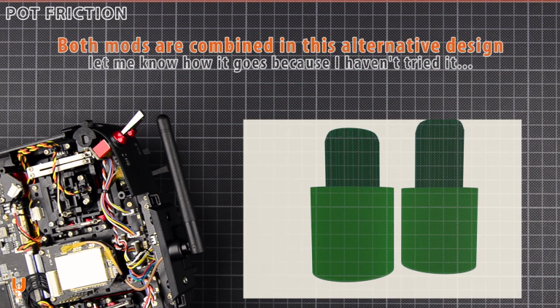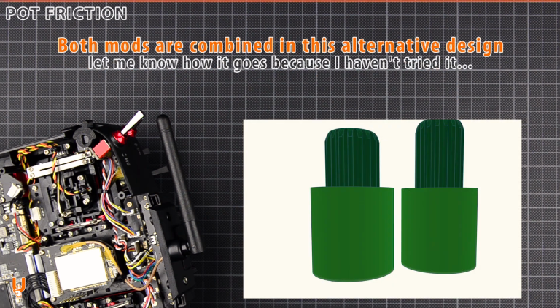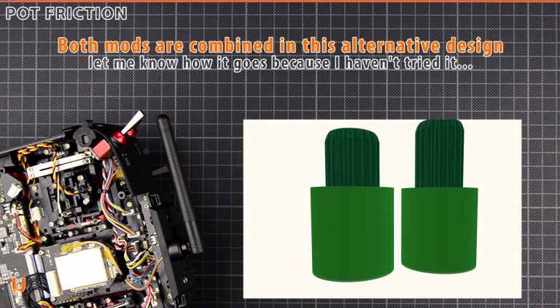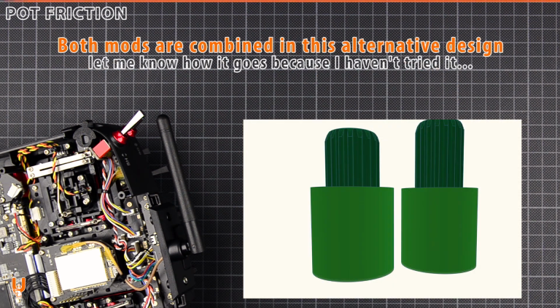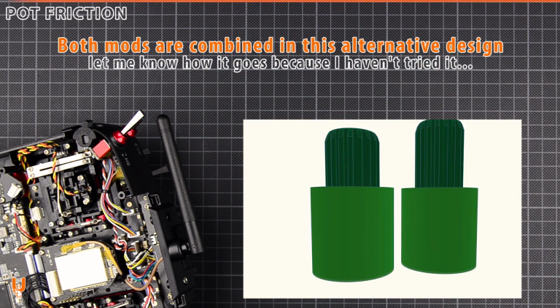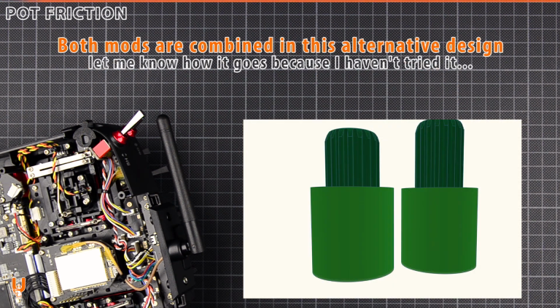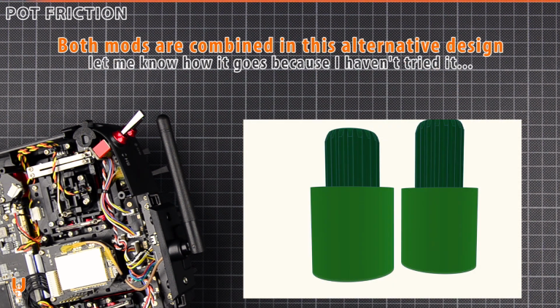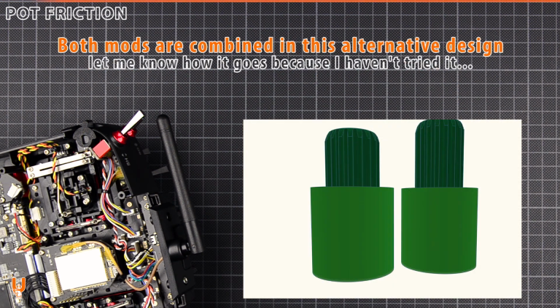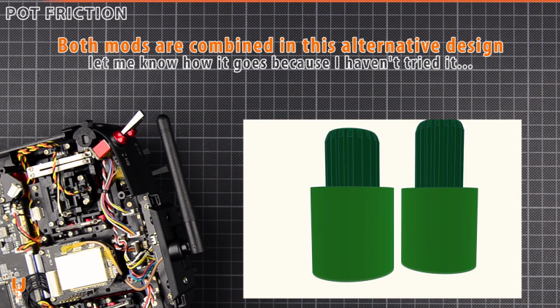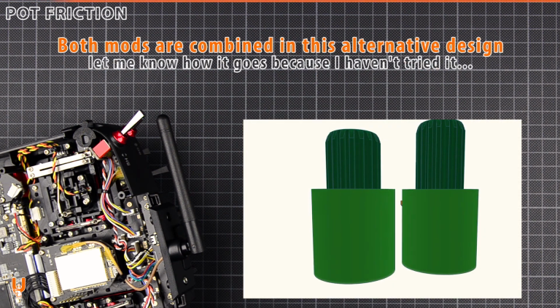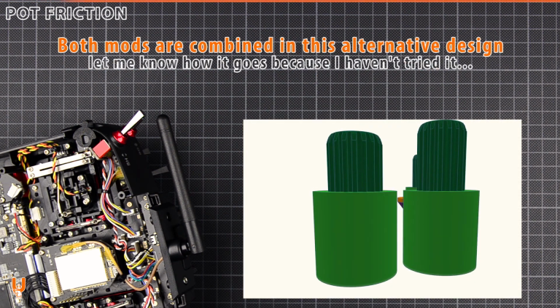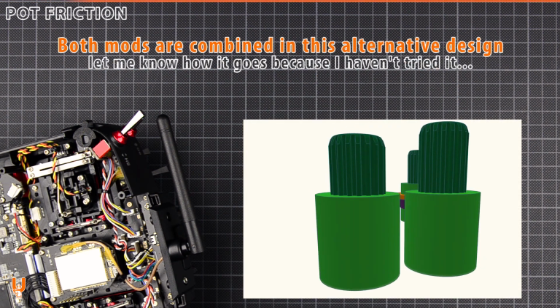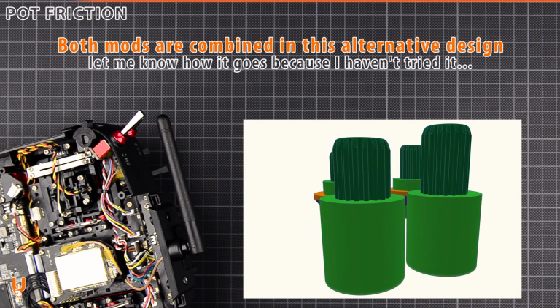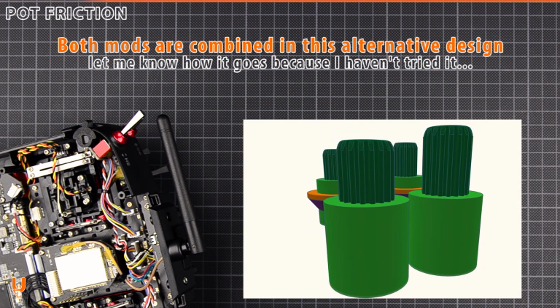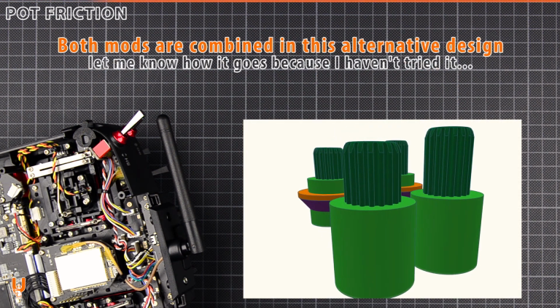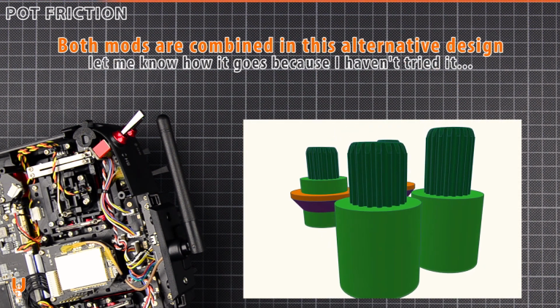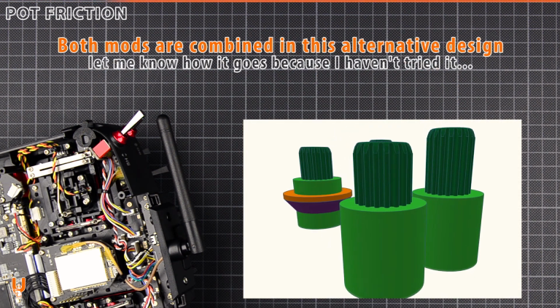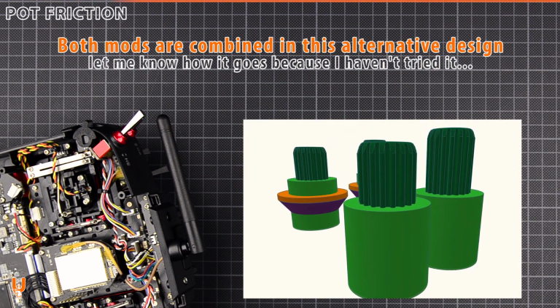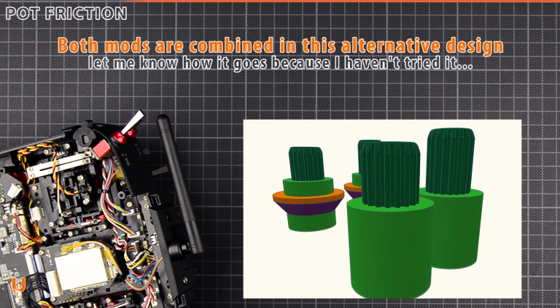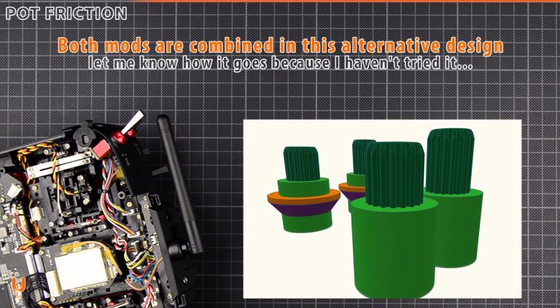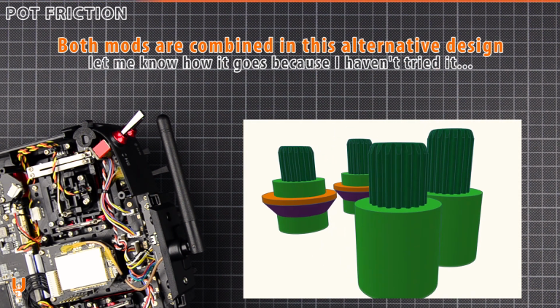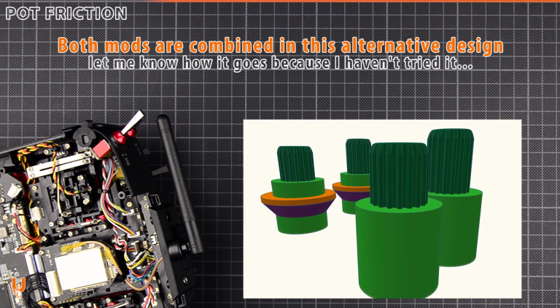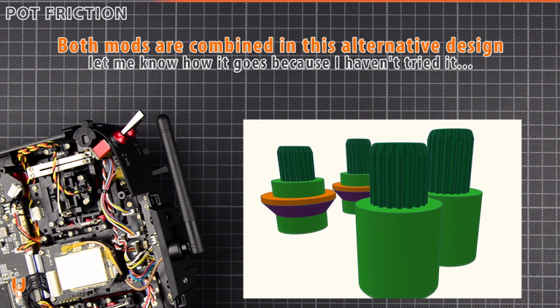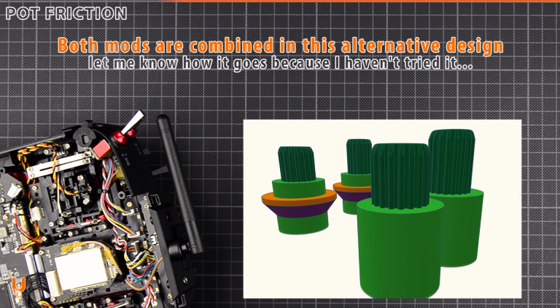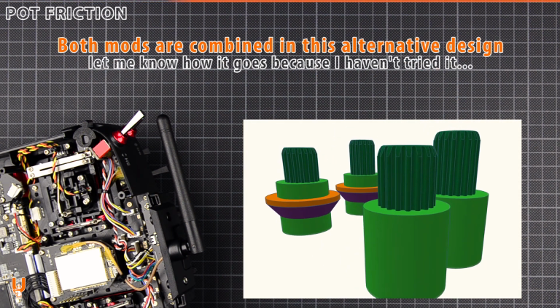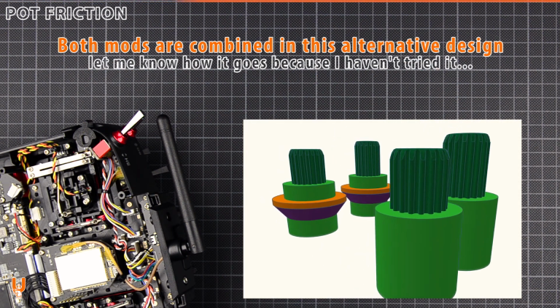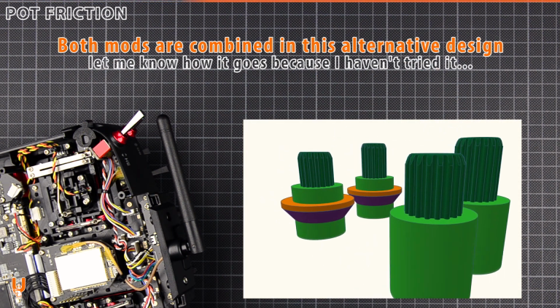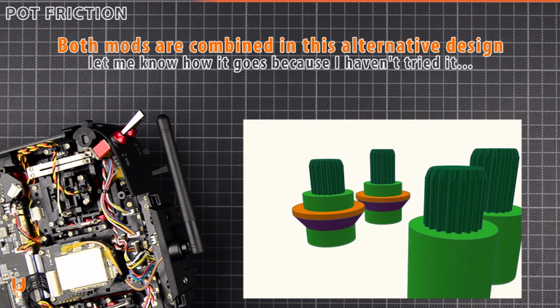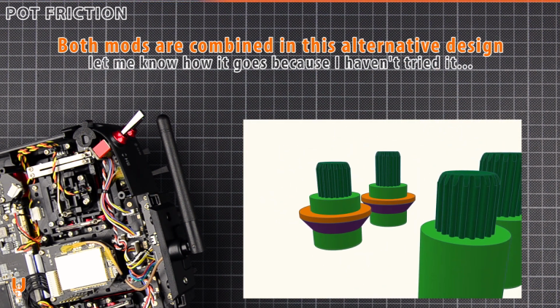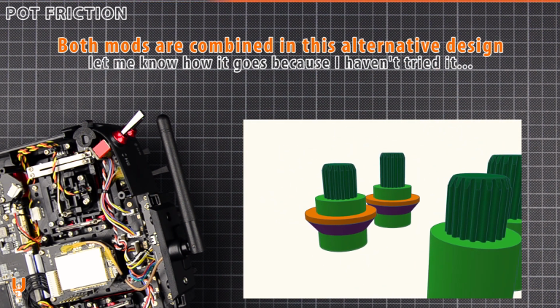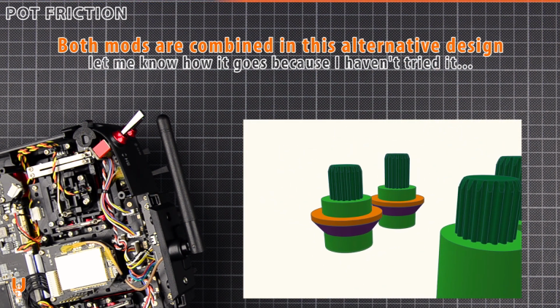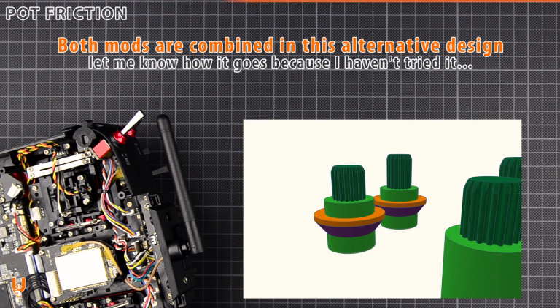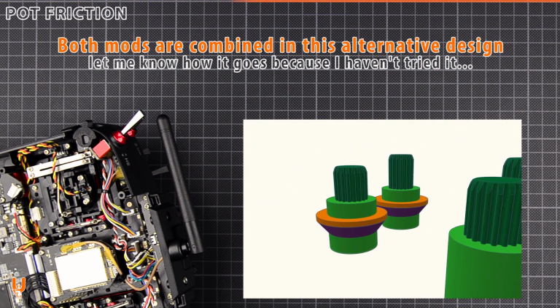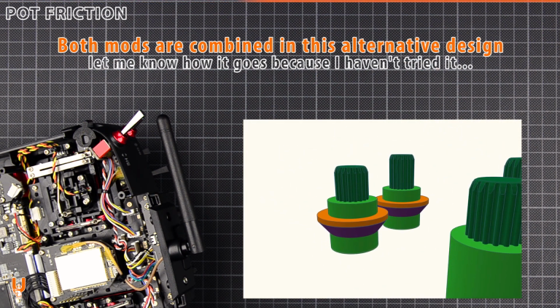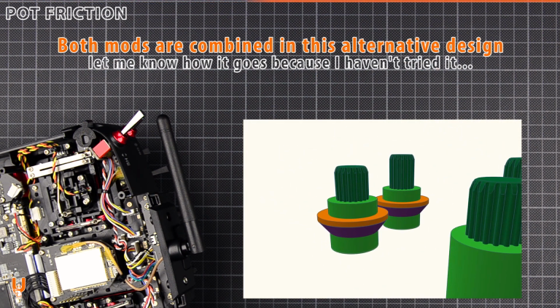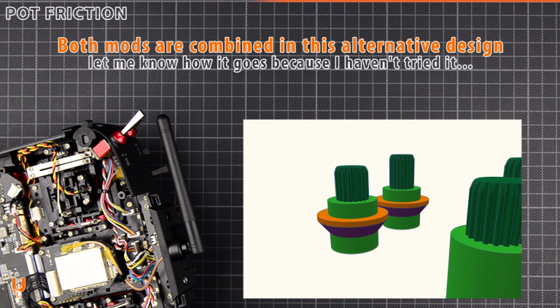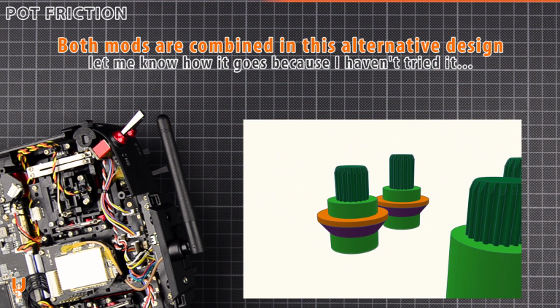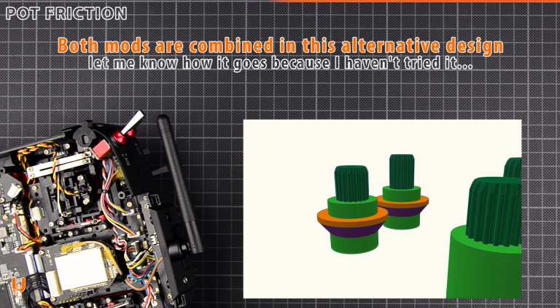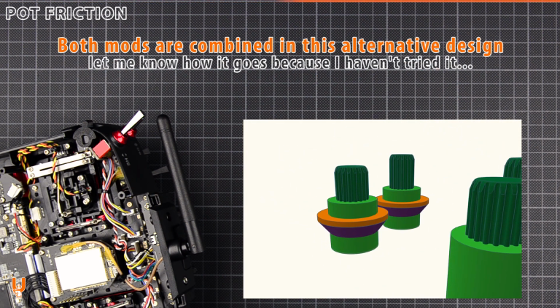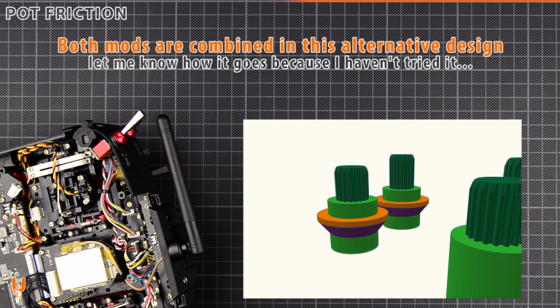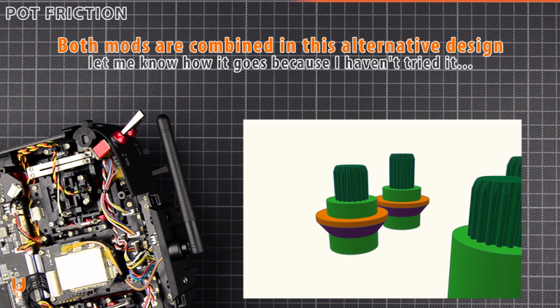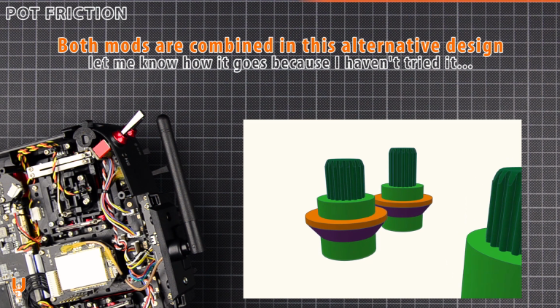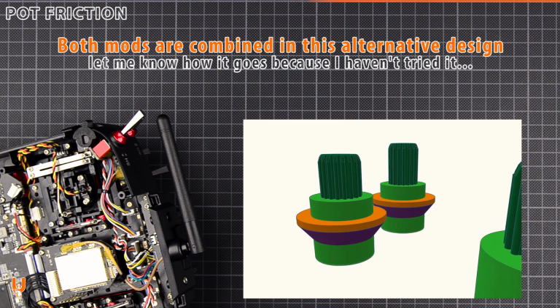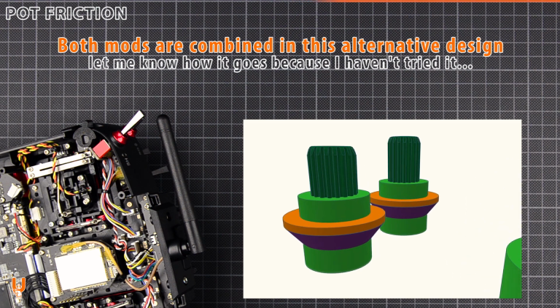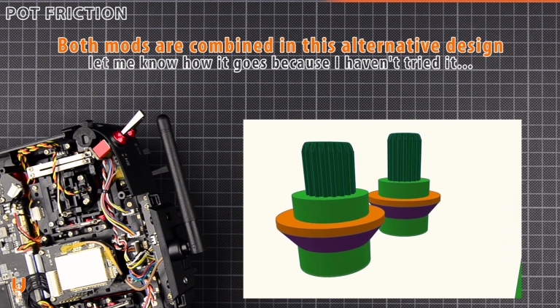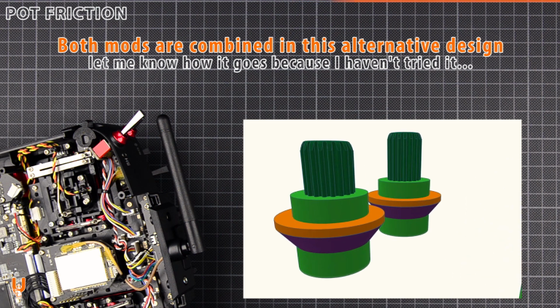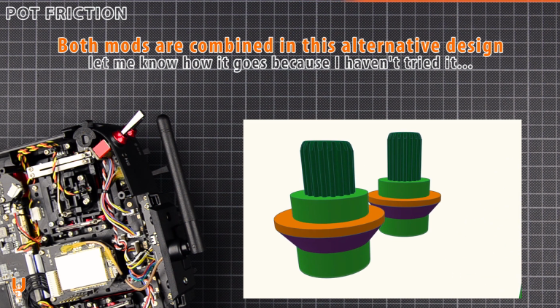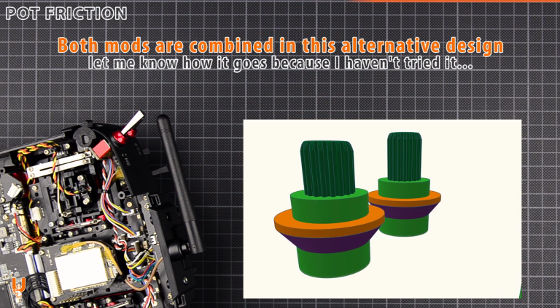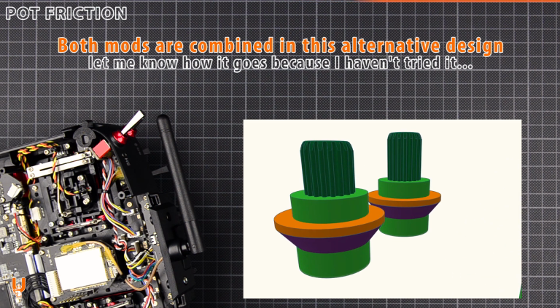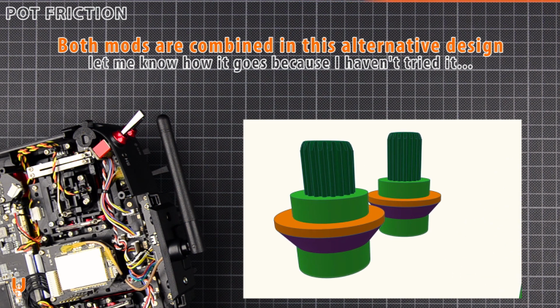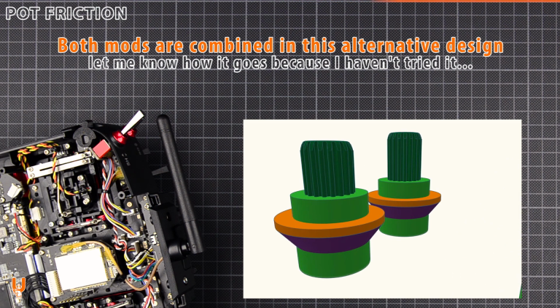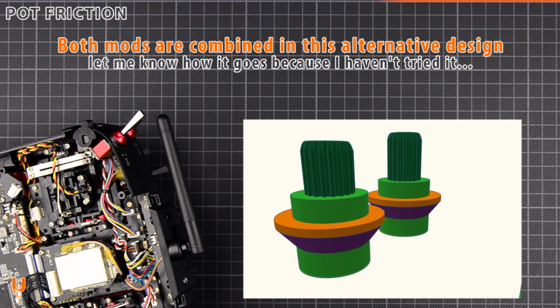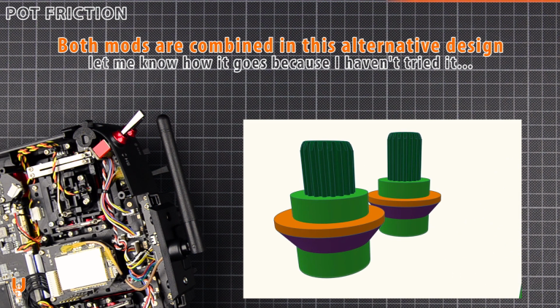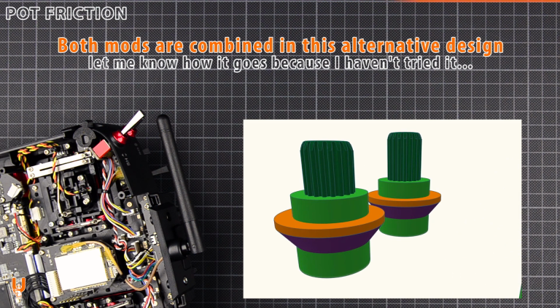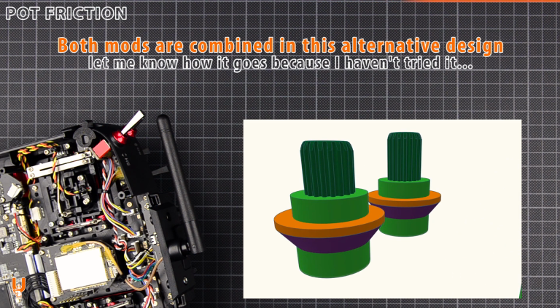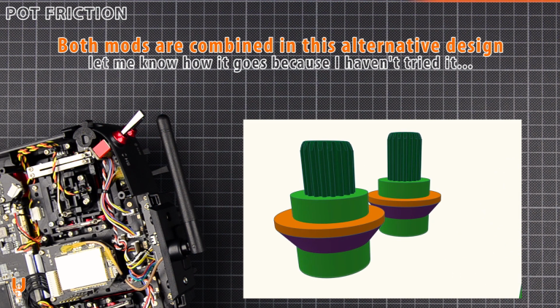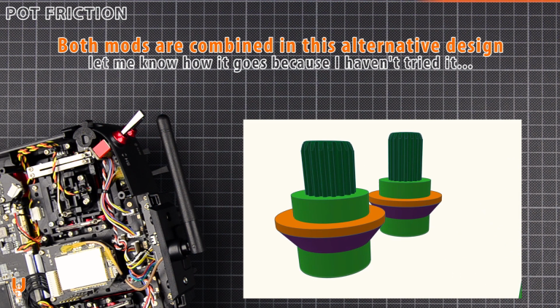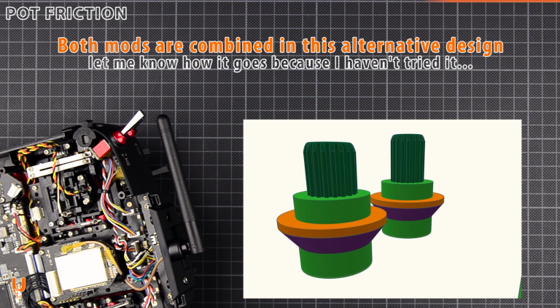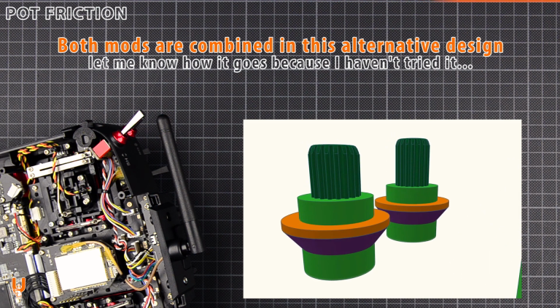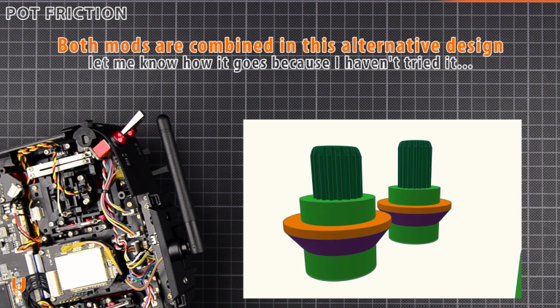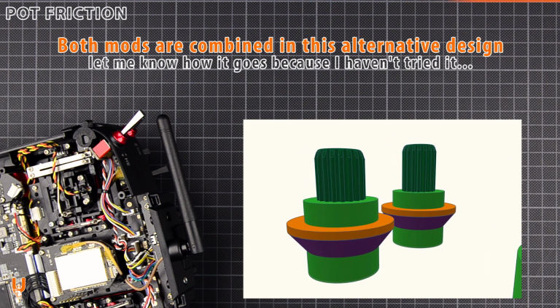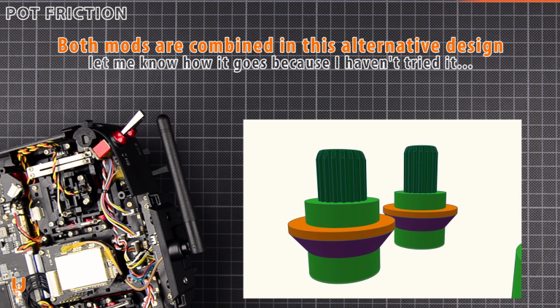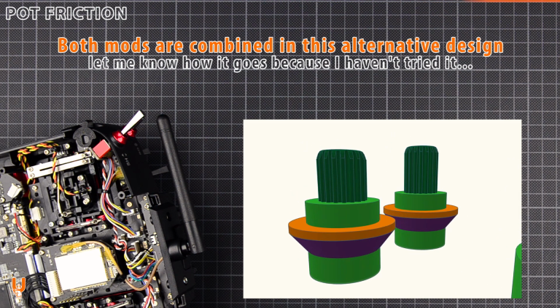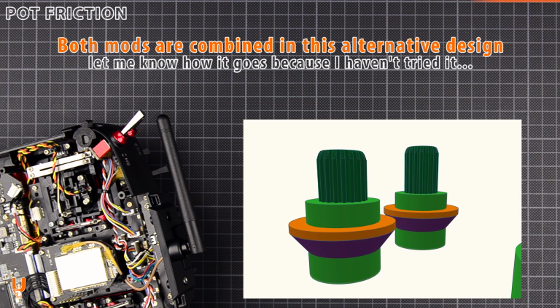If you want both the friction and extension mods, you can try this alternative design I made. Let me know how it goes, because I haven't tried it.